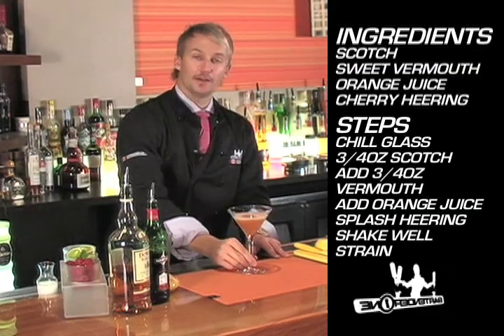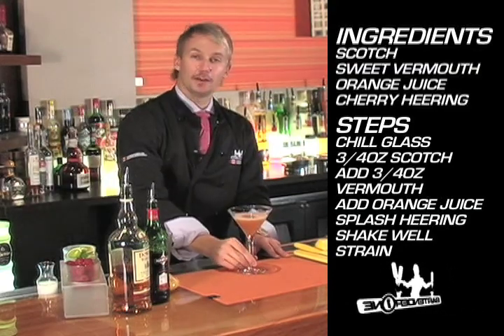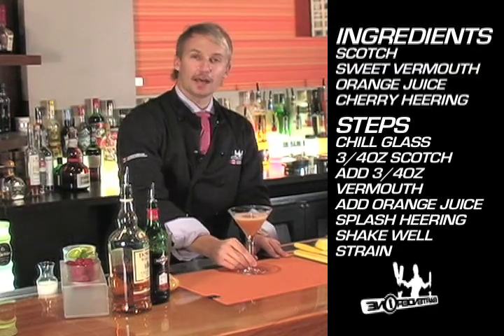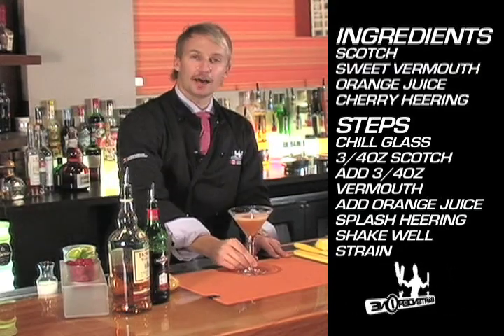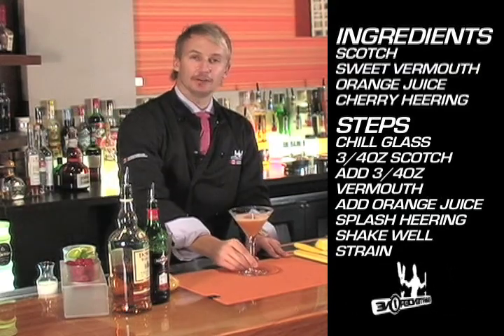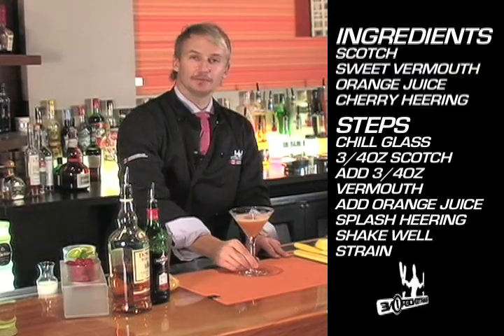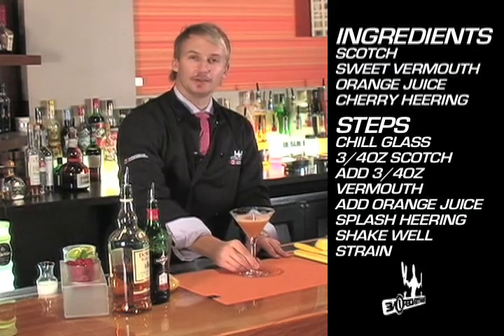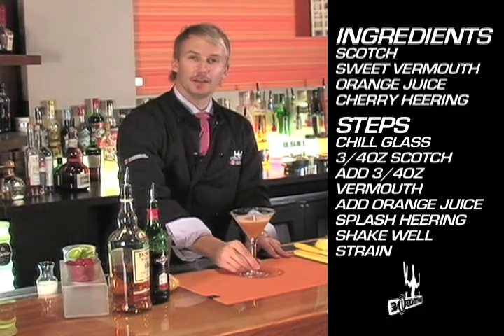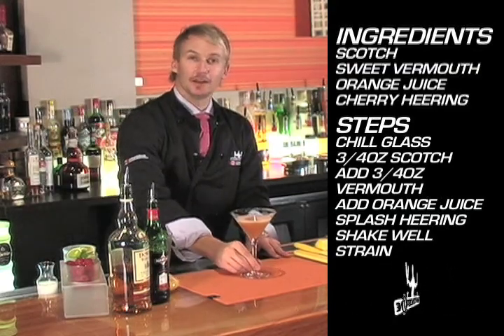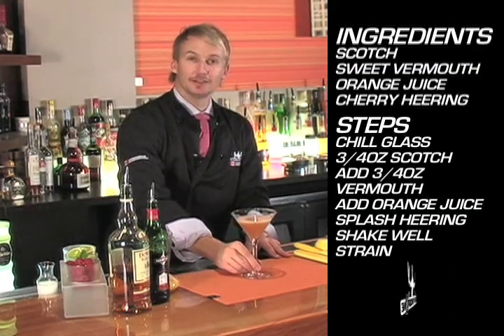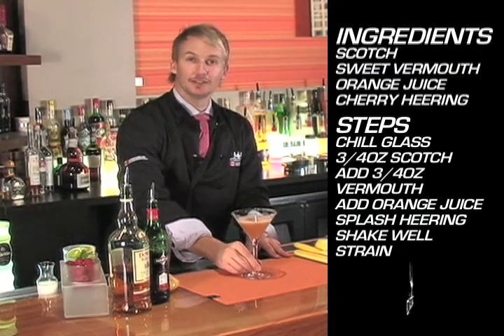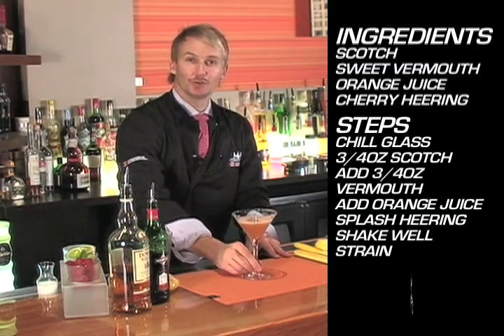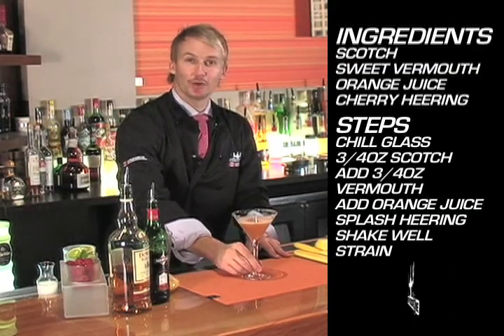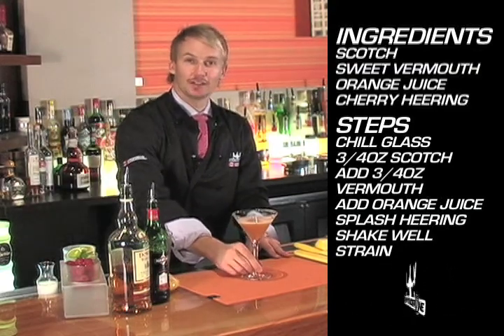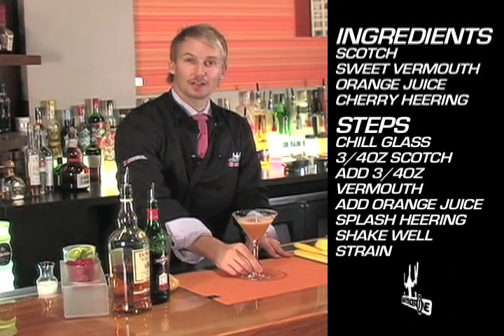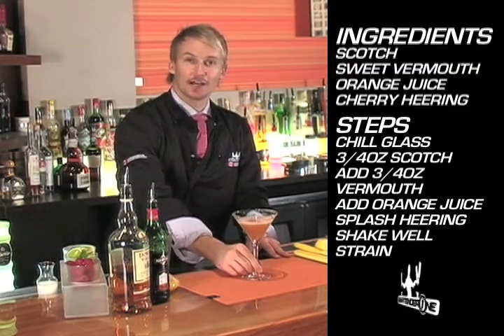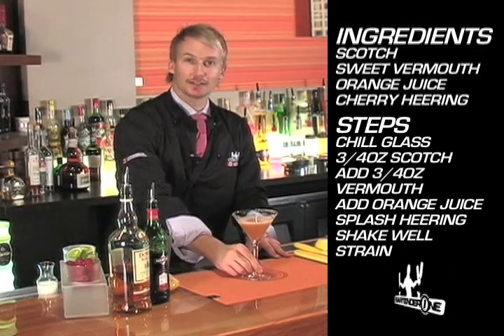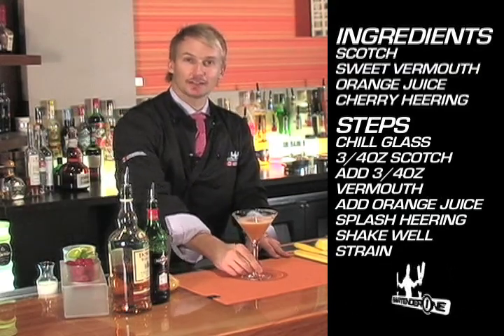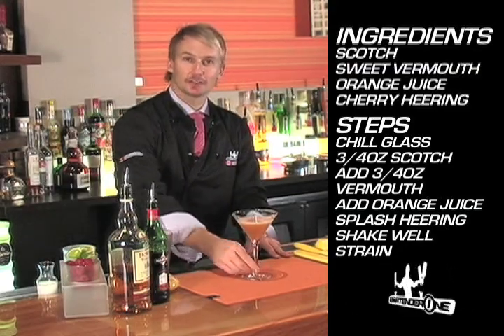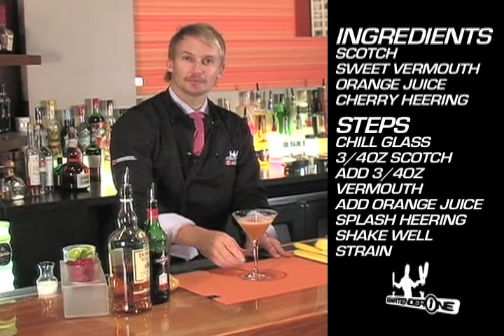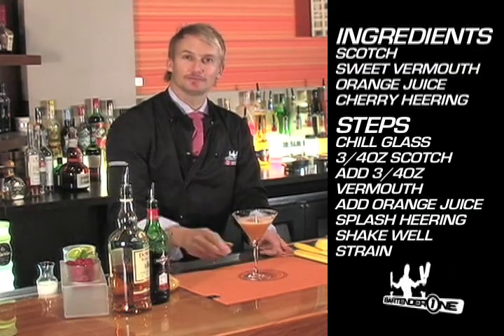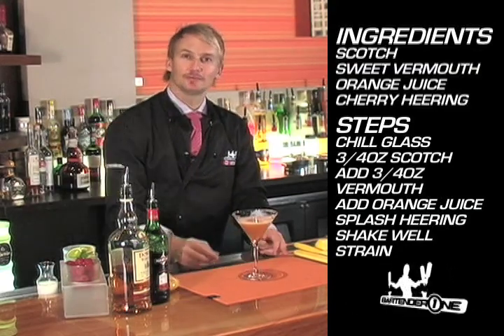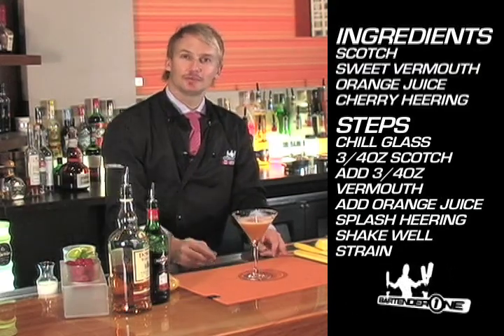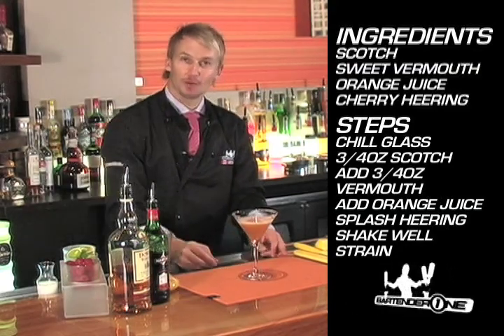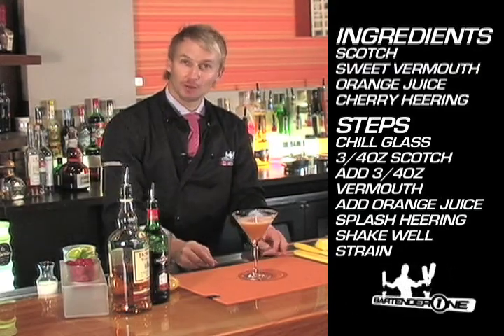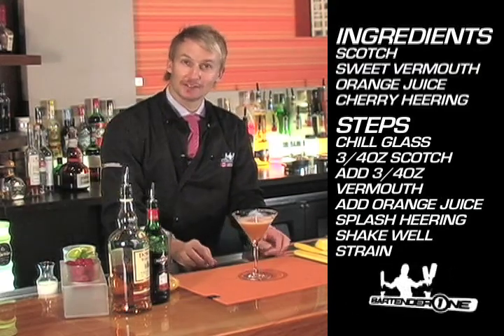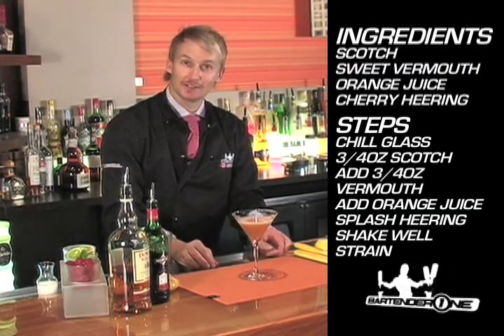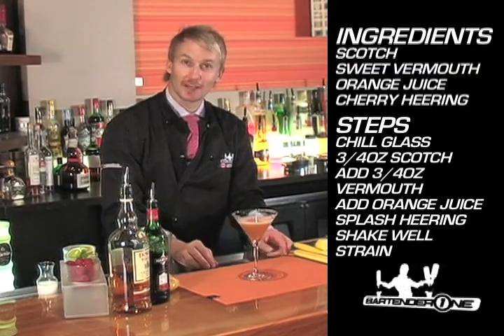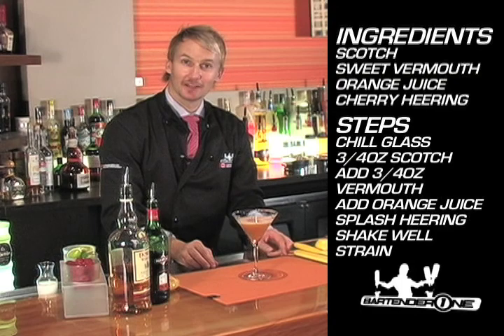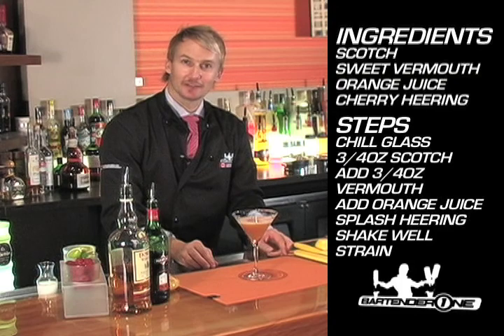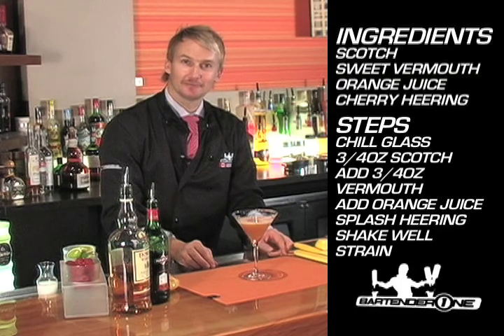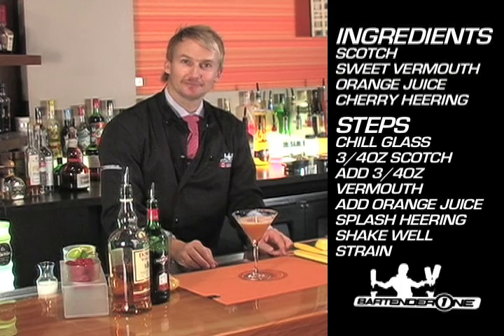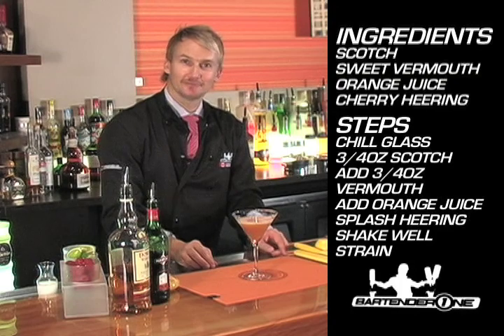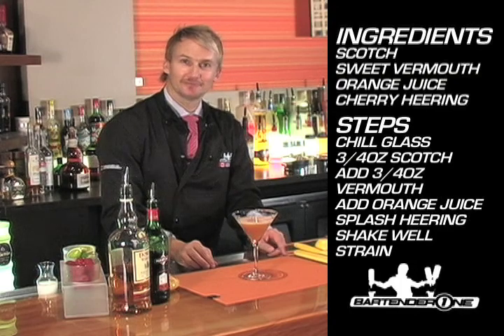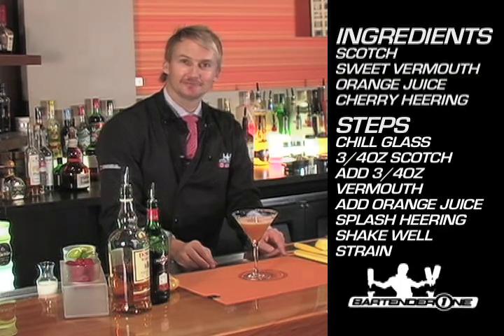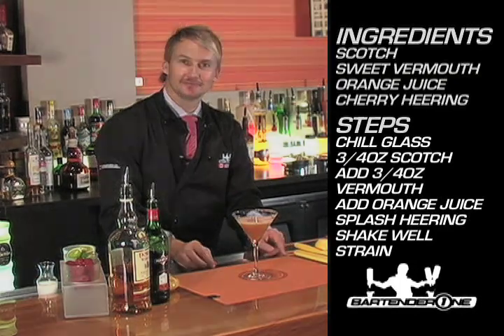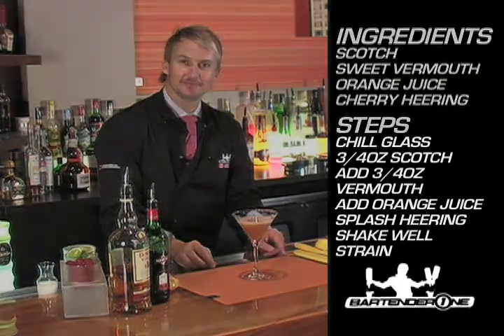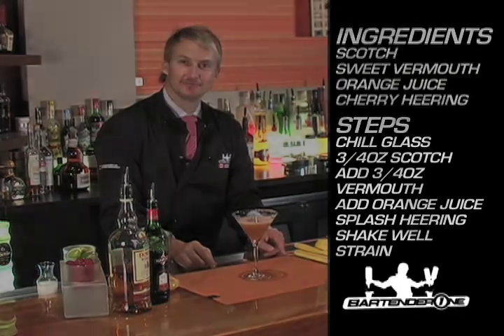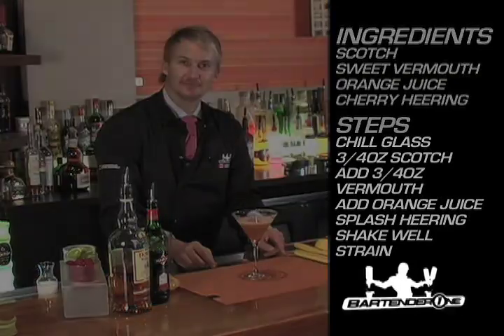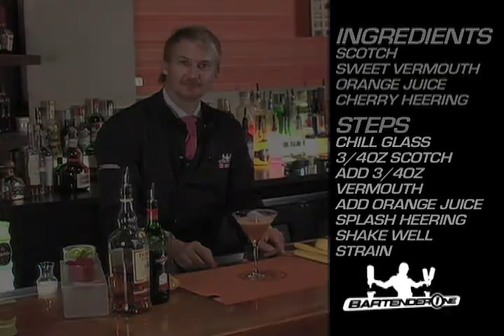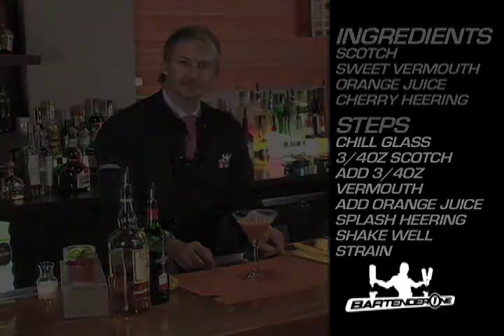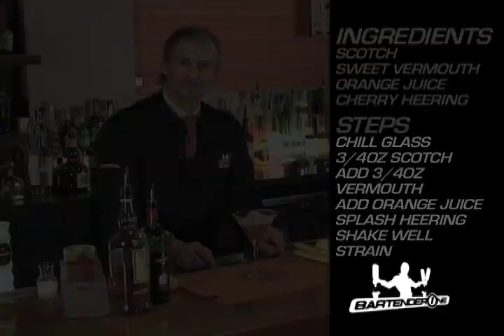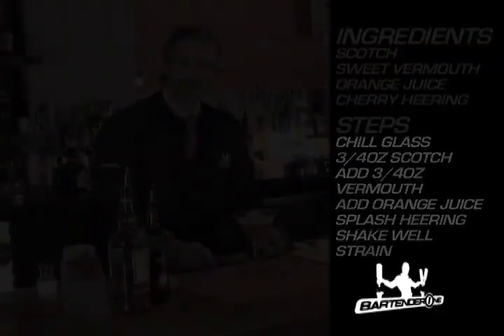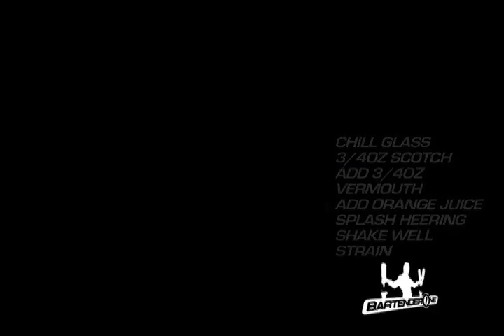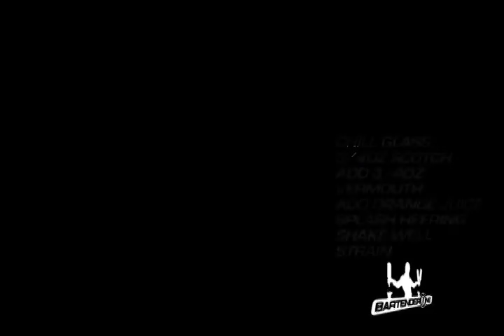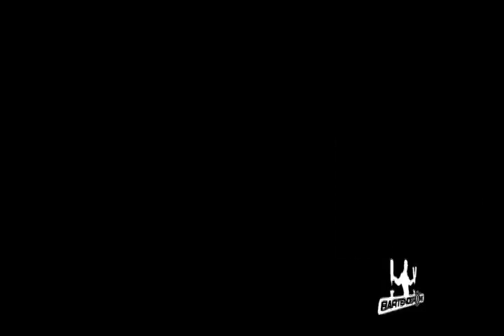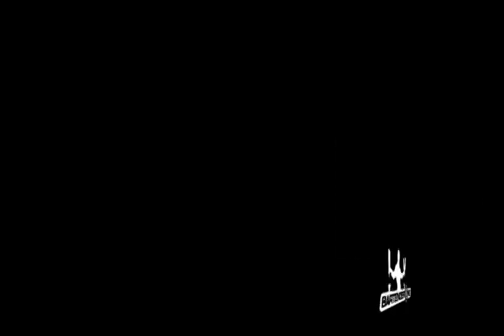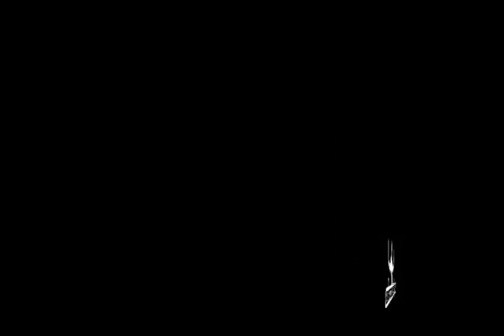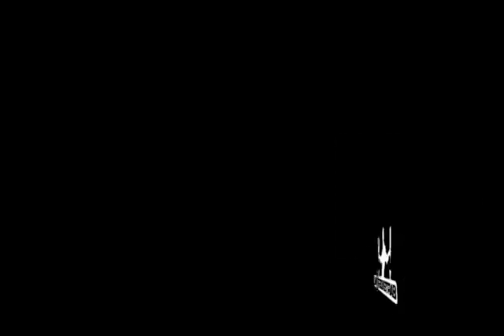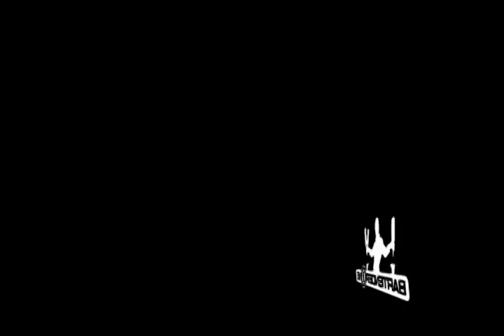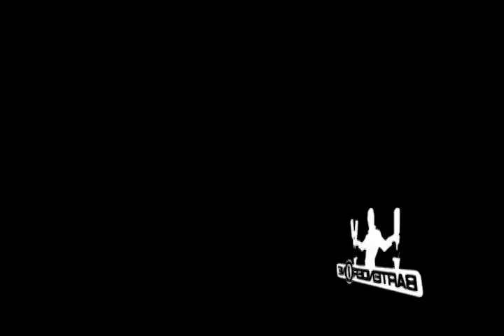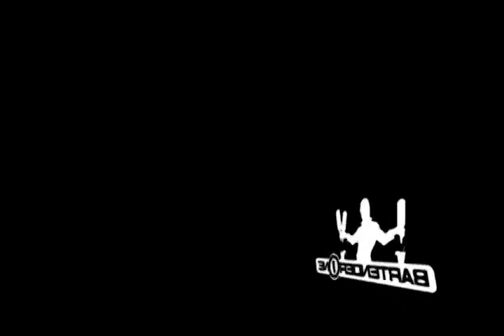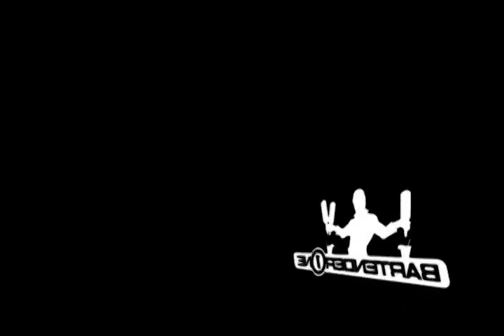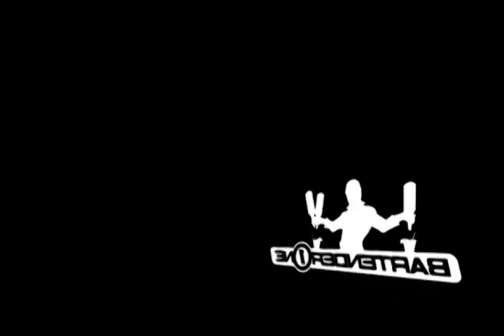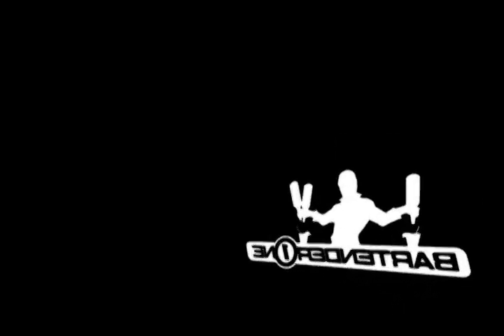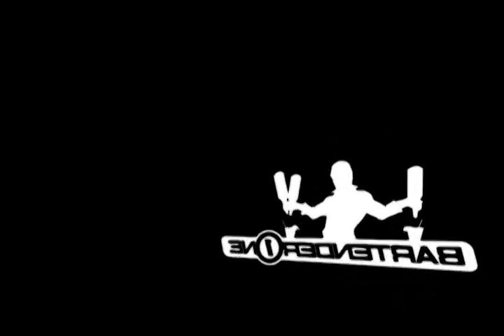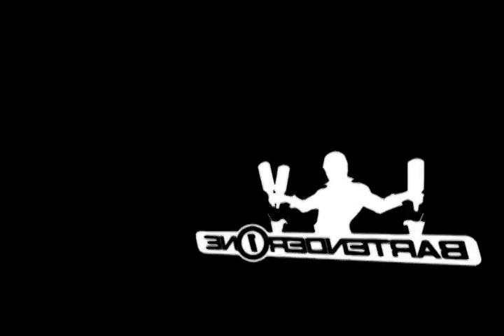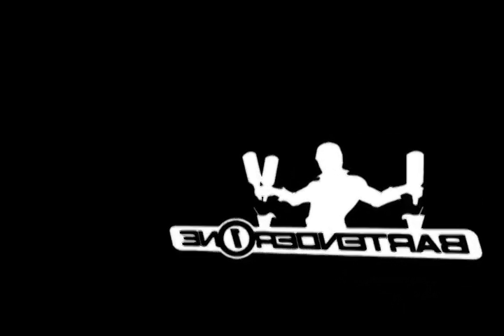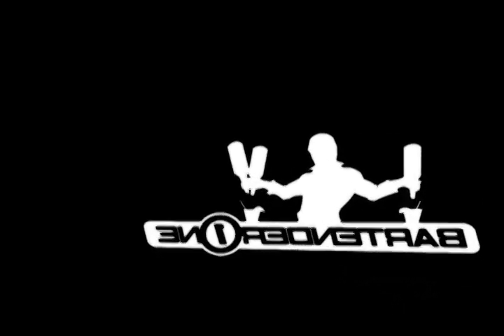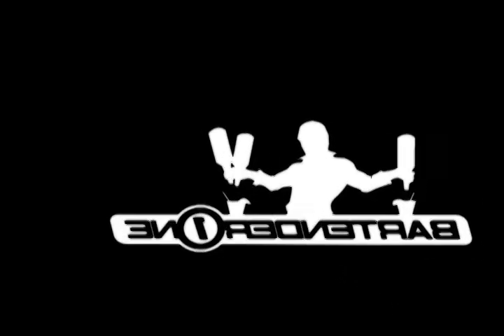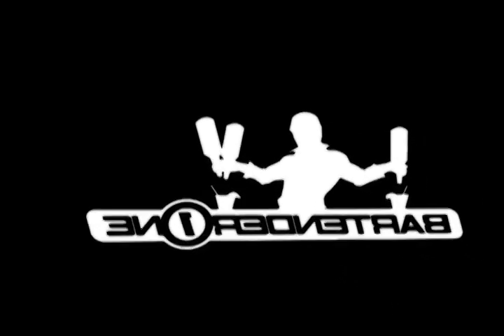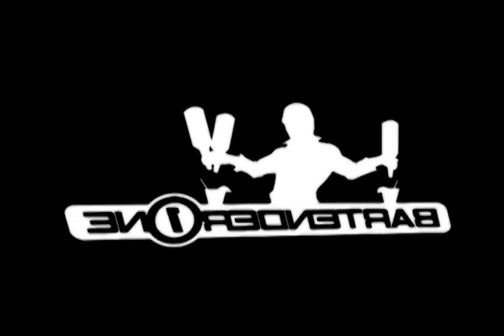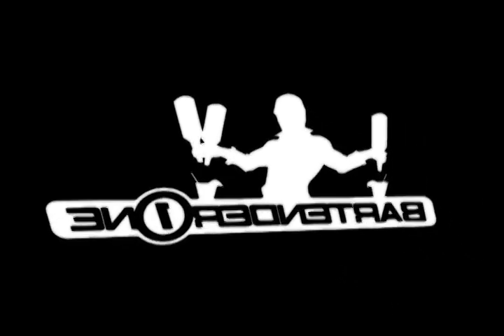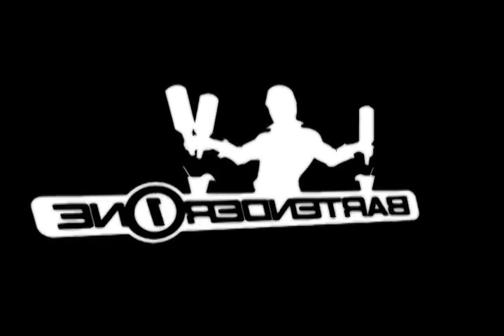And there you have it, a 1920s classic — the Blood and Sand.